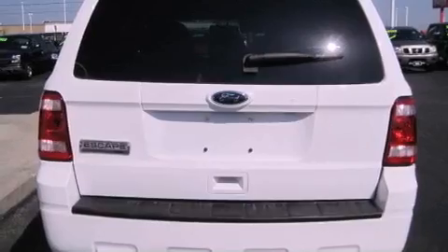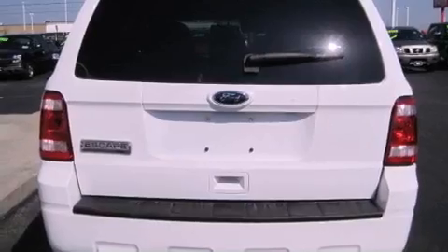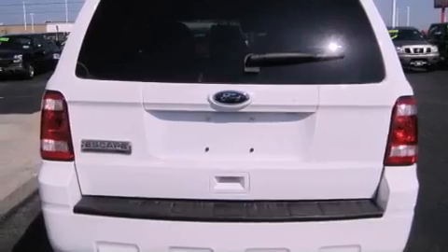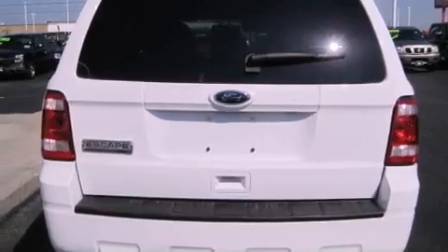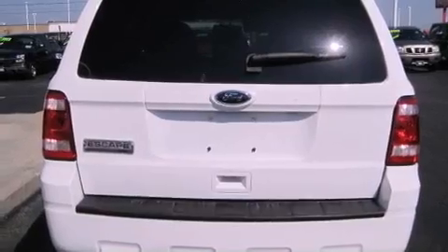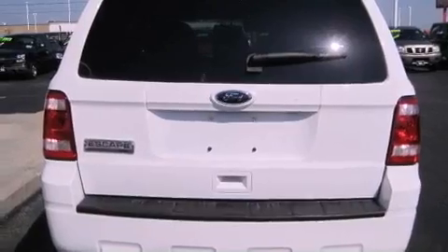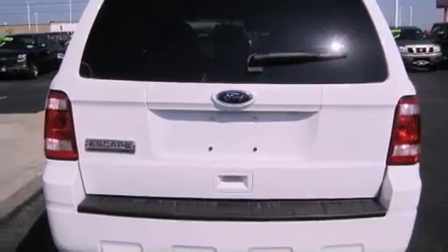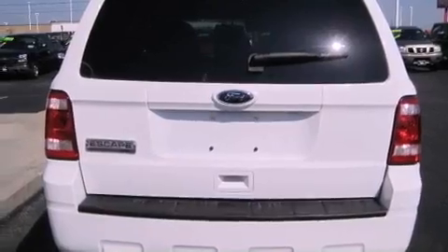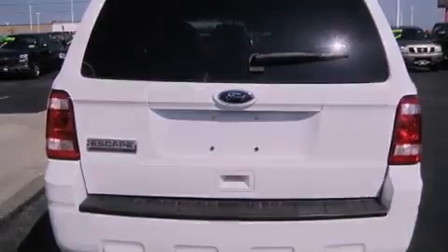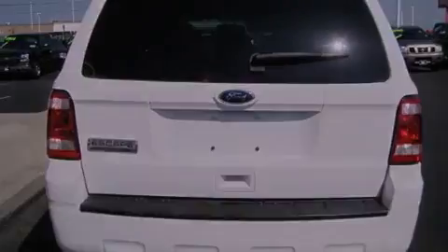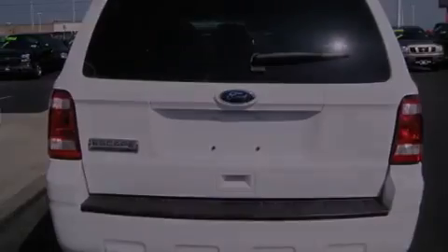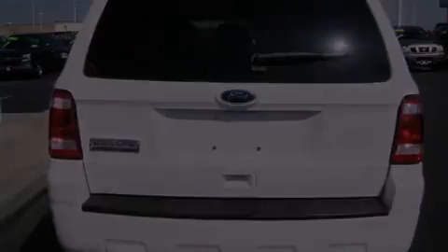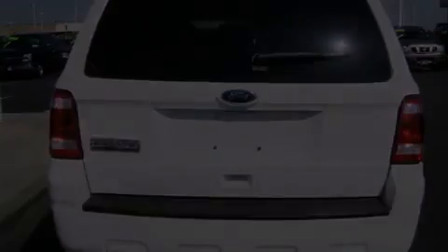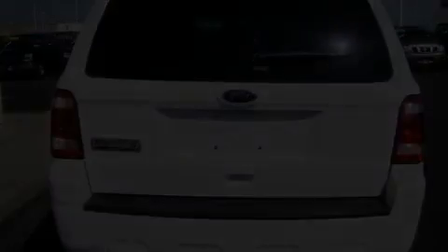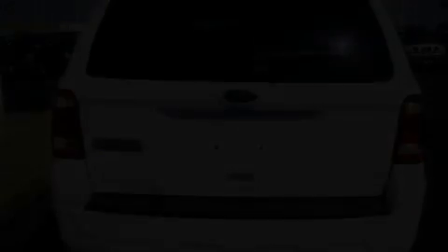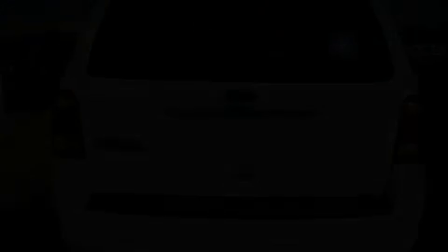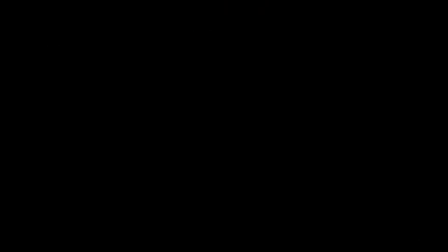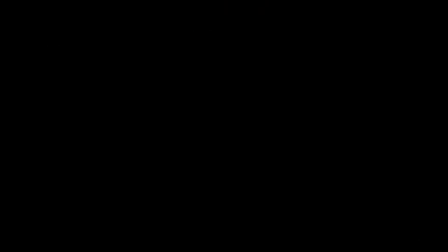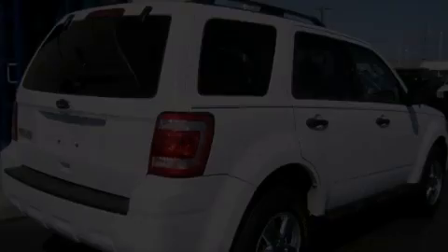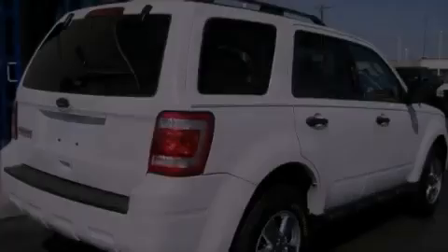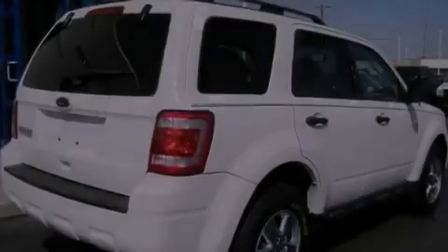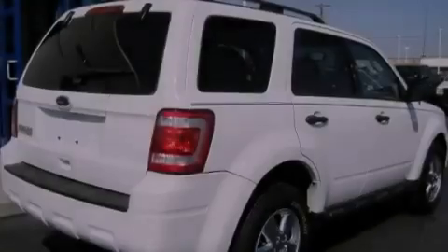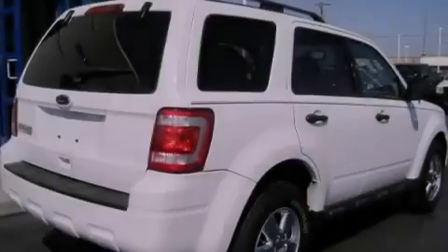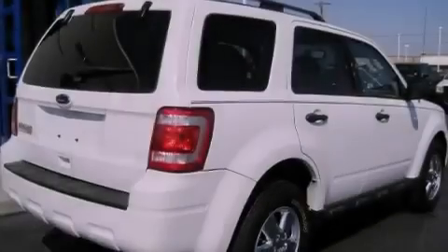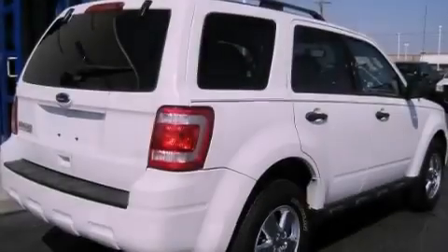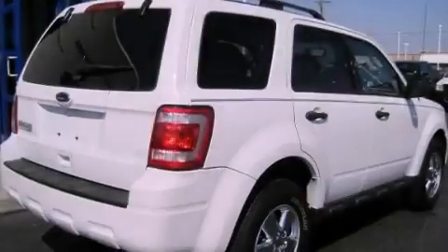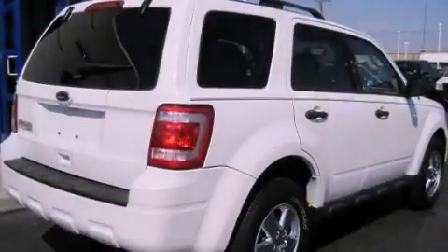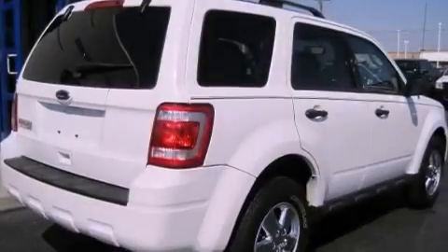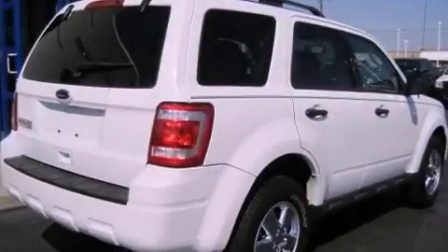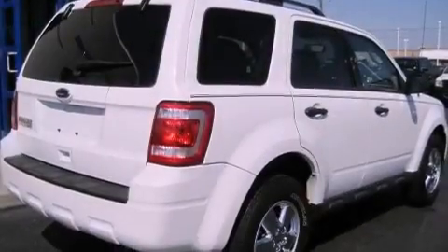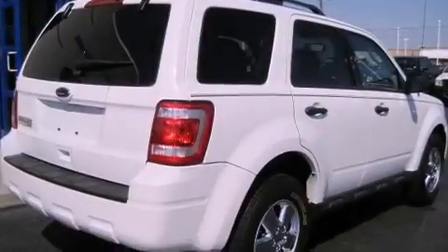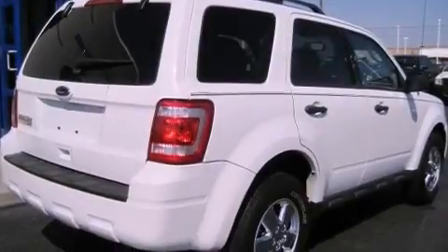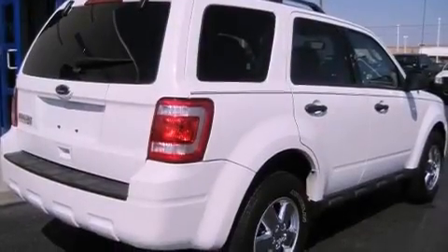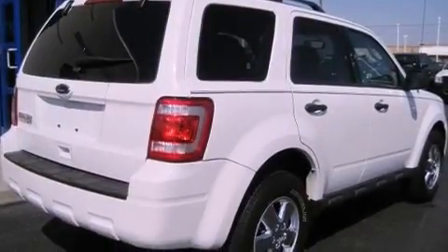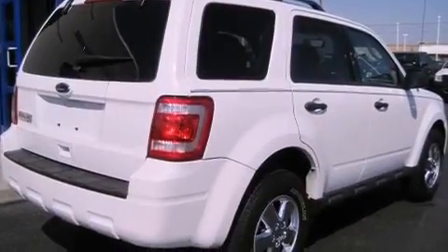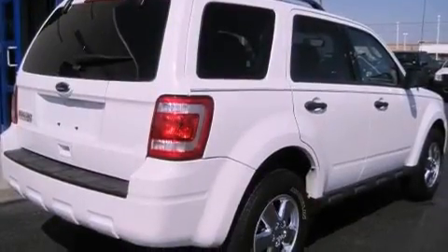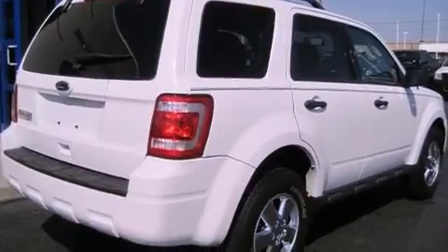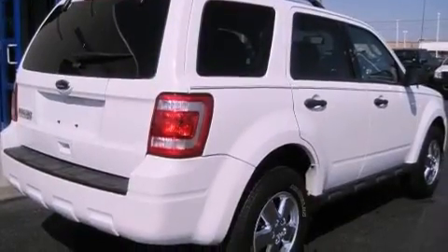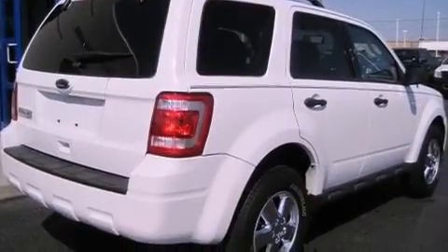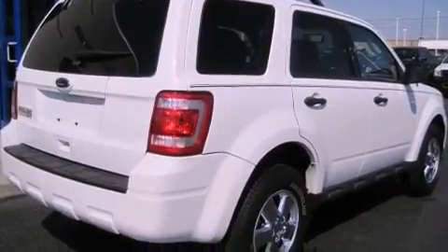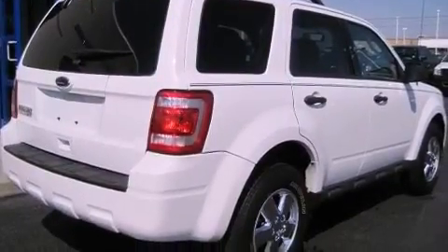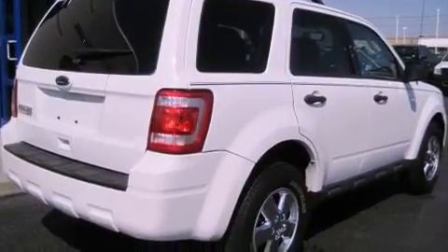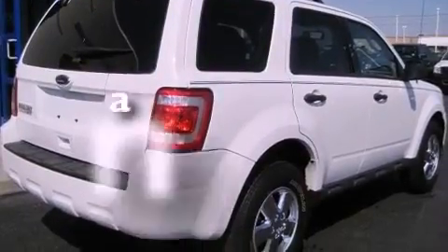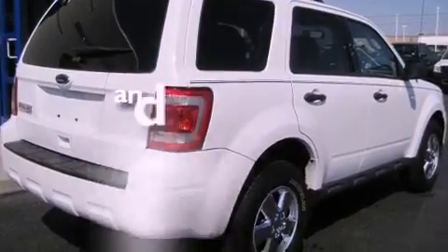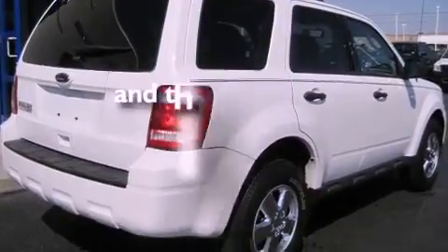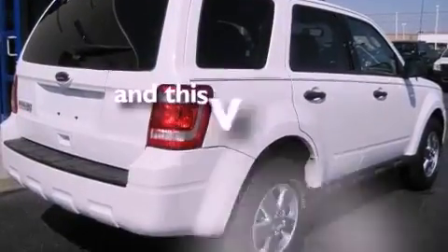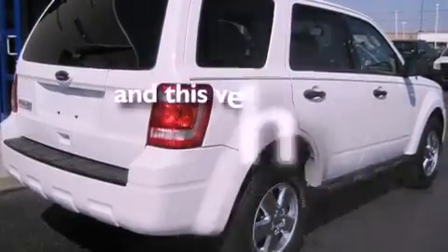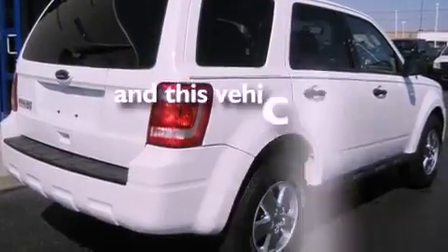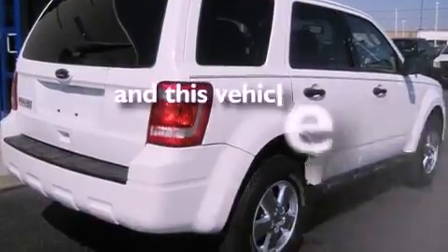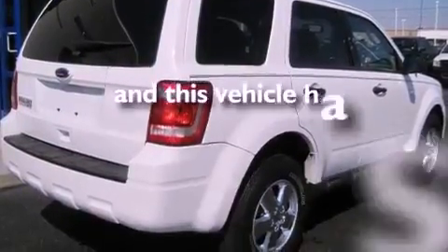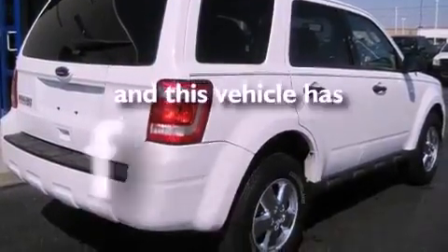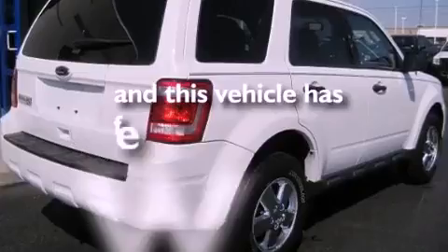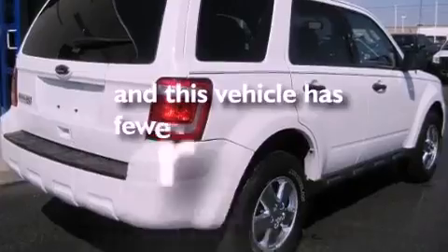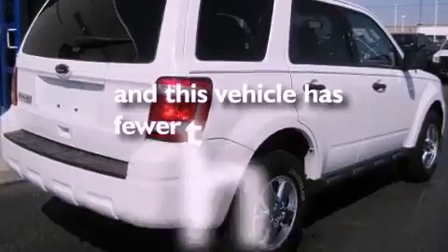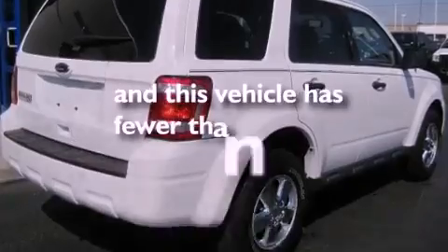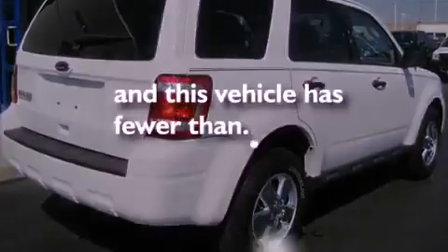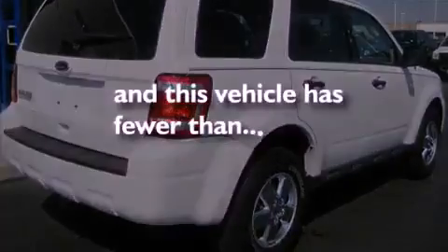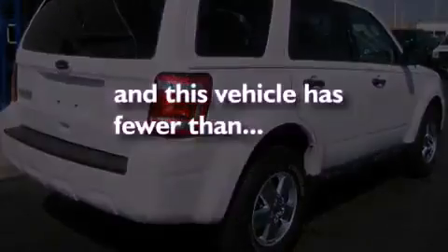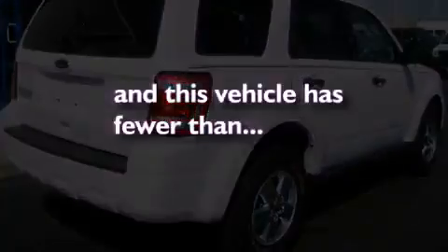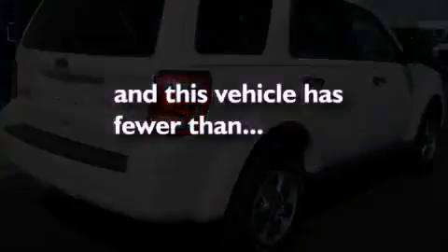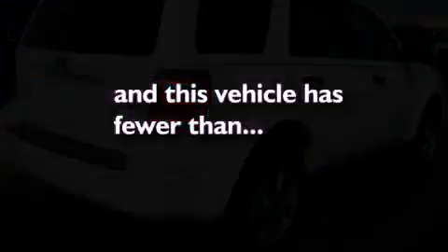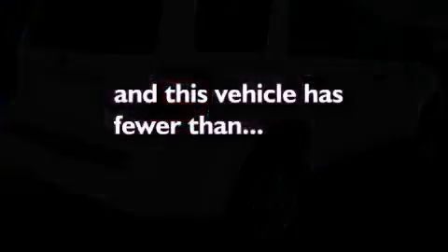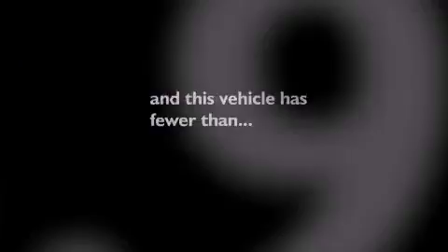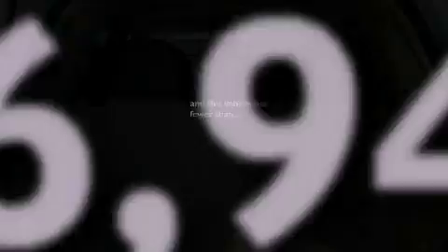Privacy glass, stability control, air conditioning, and this vehicle has less than 57,000 miles.